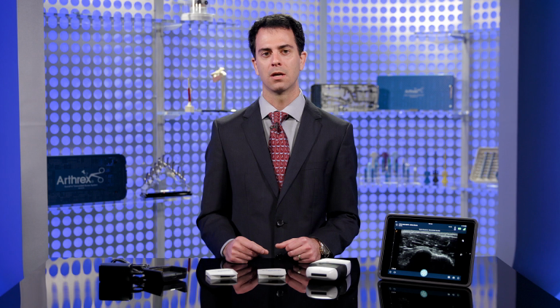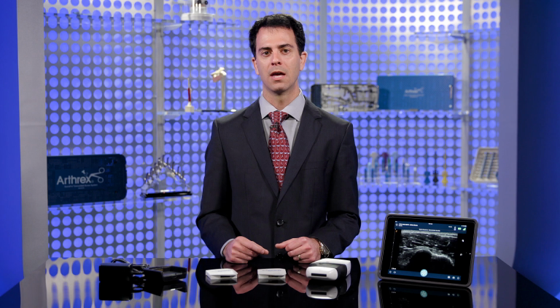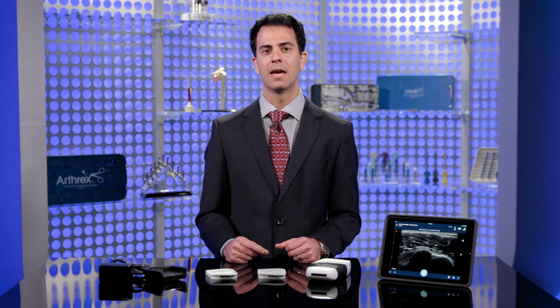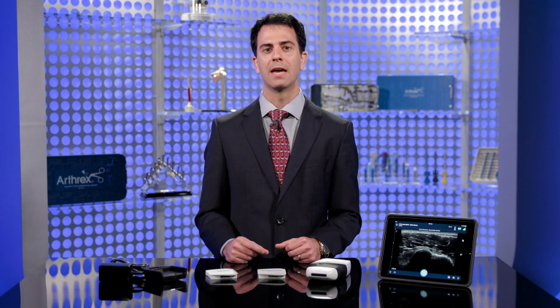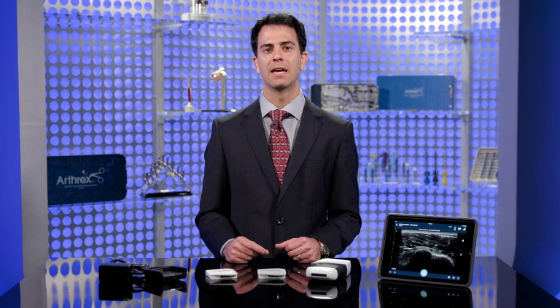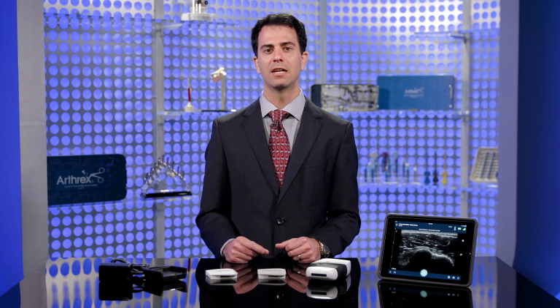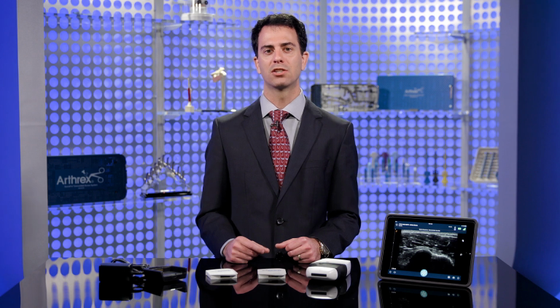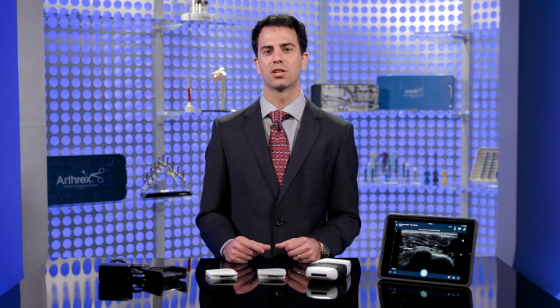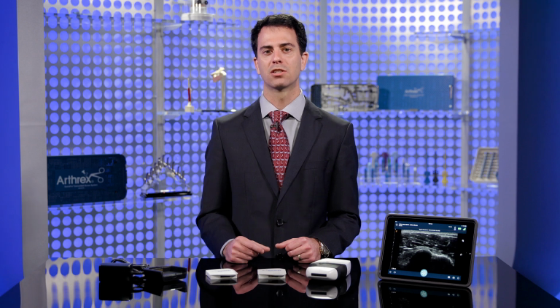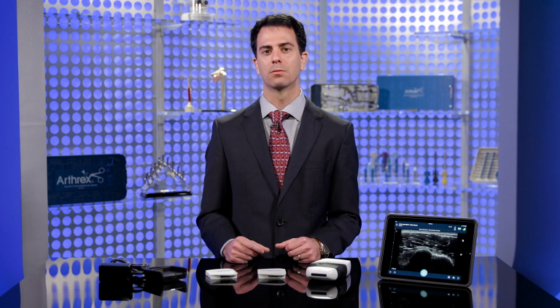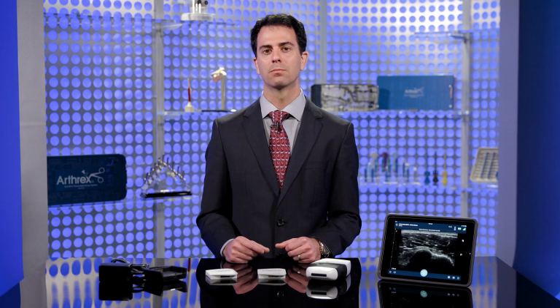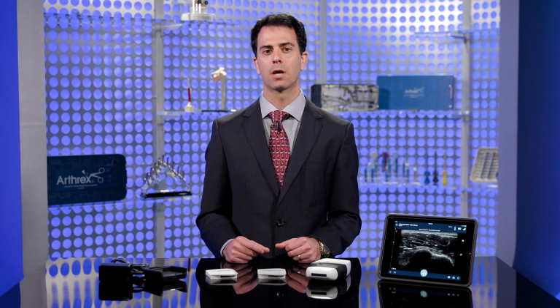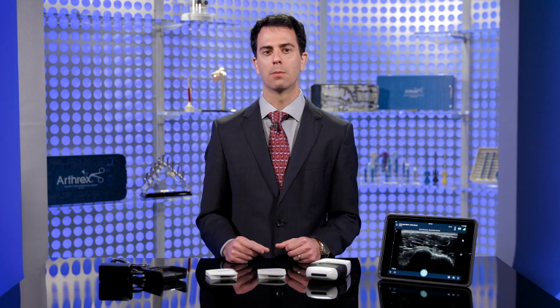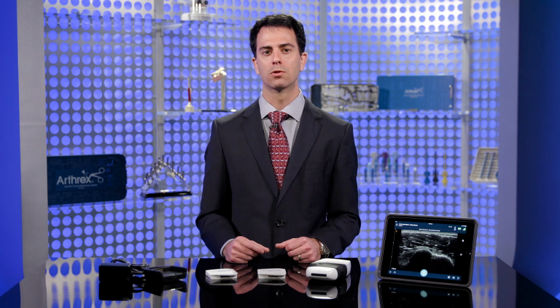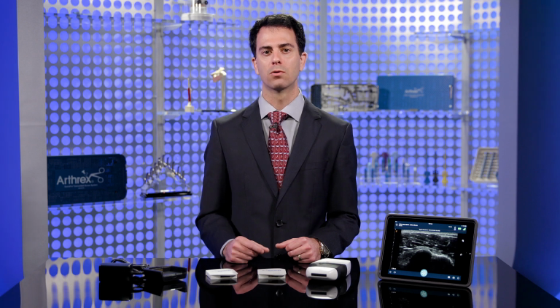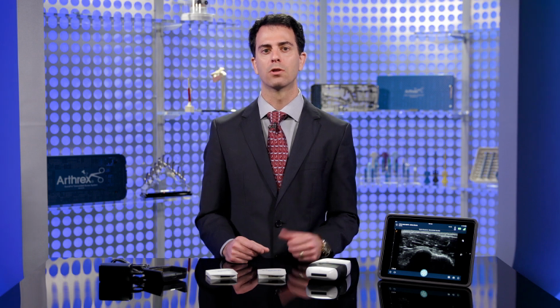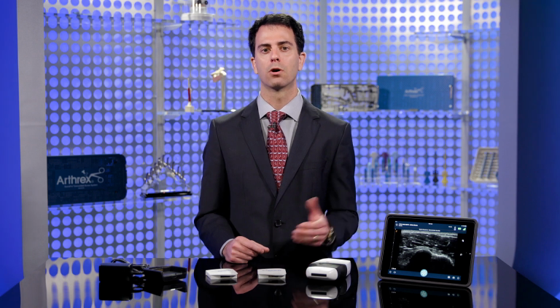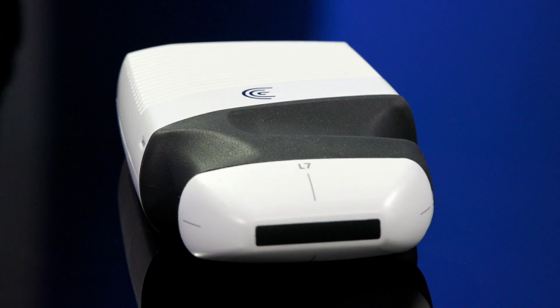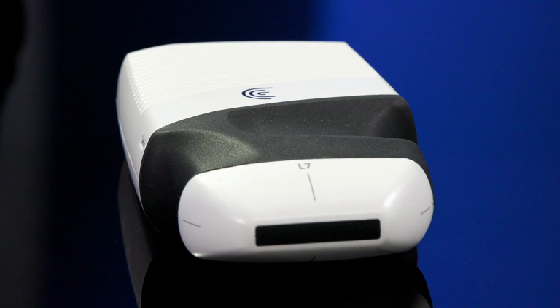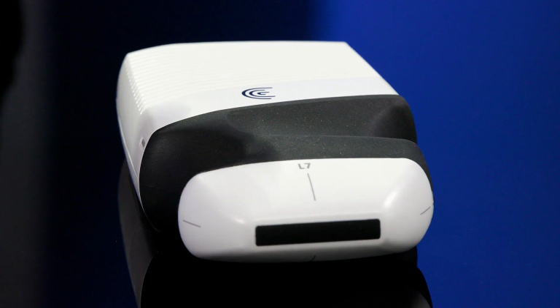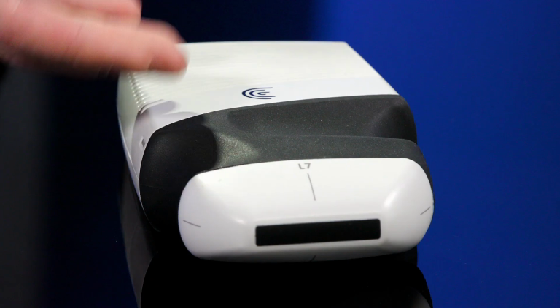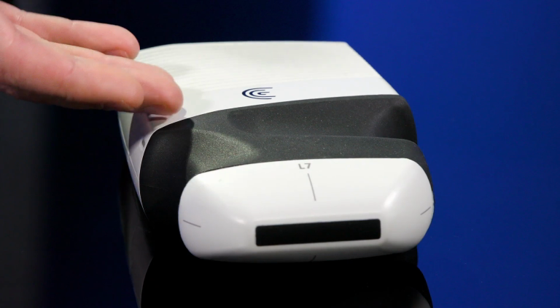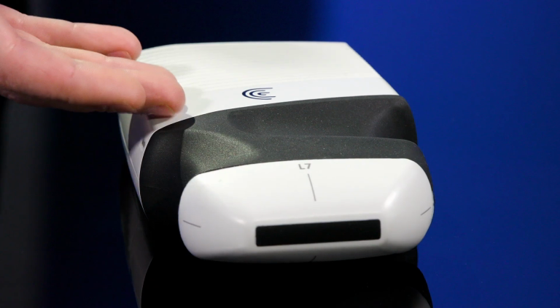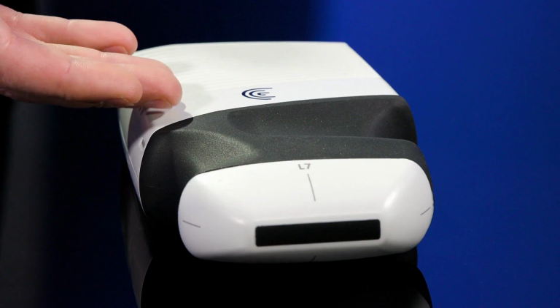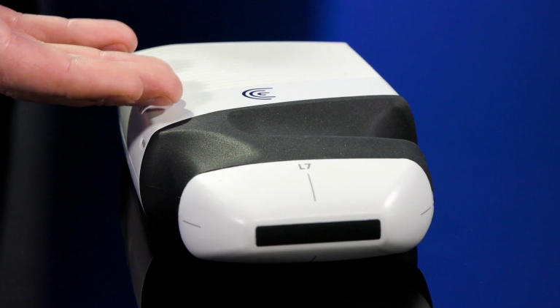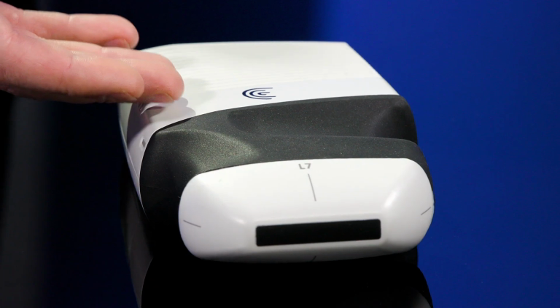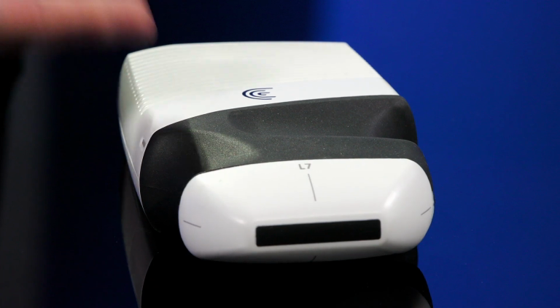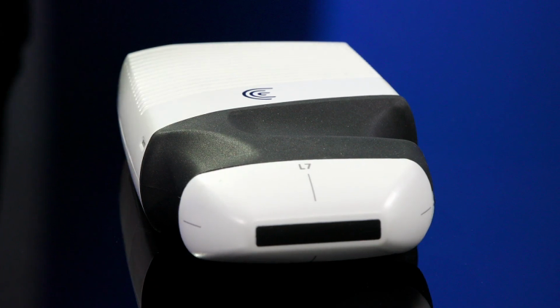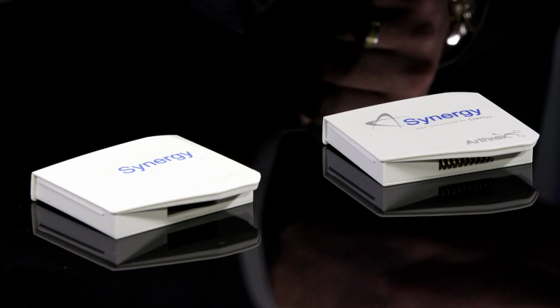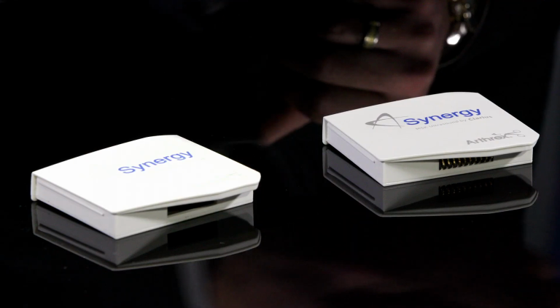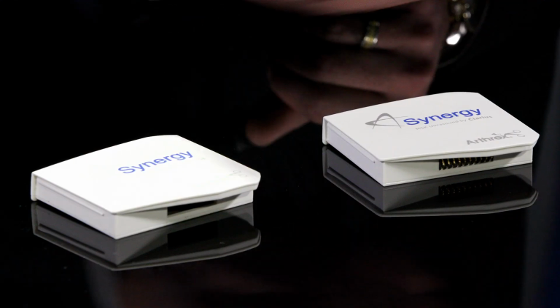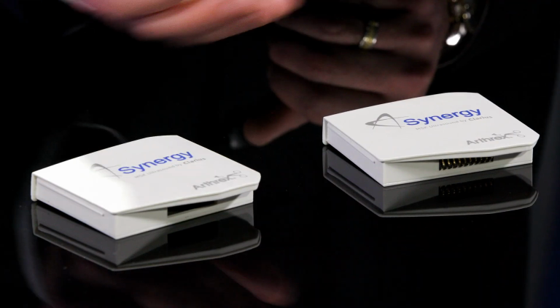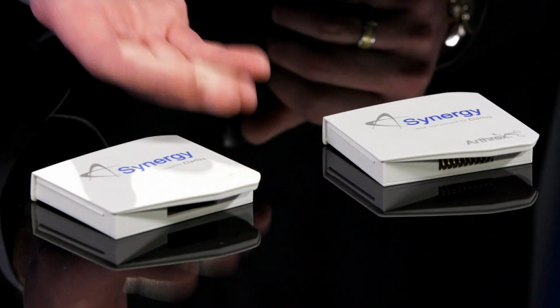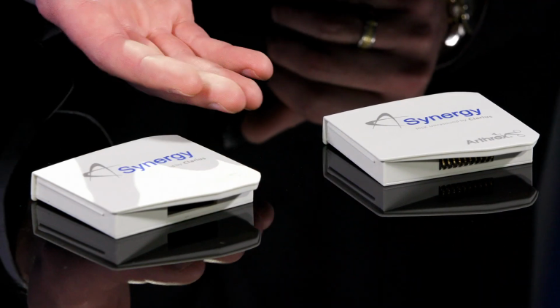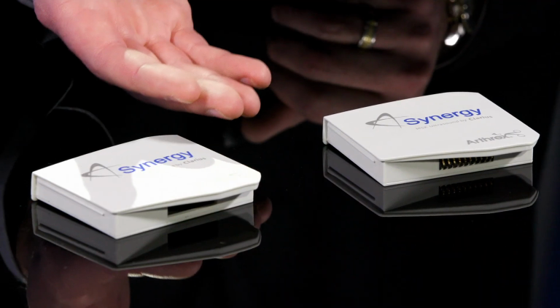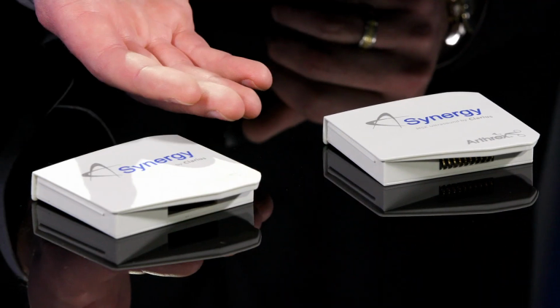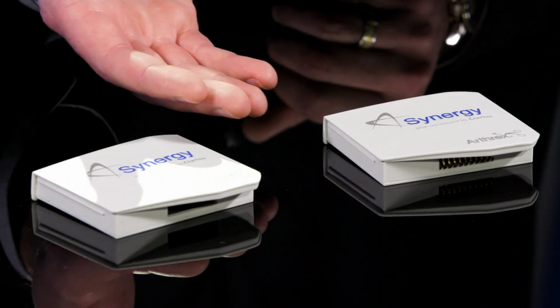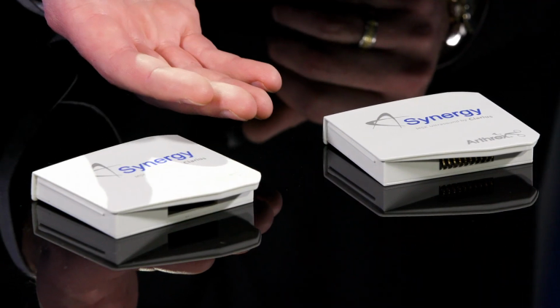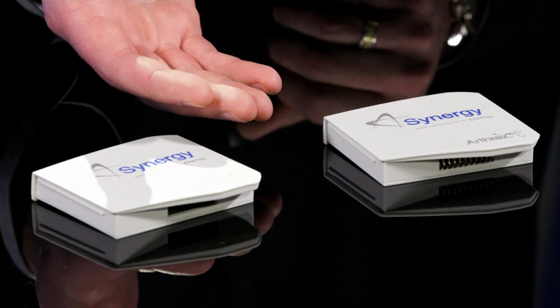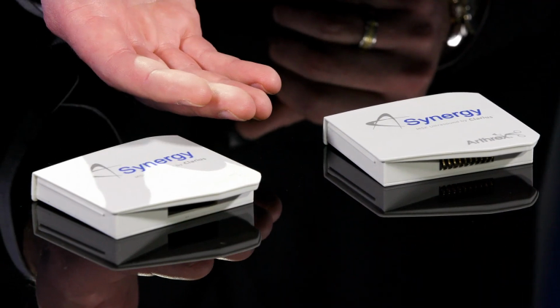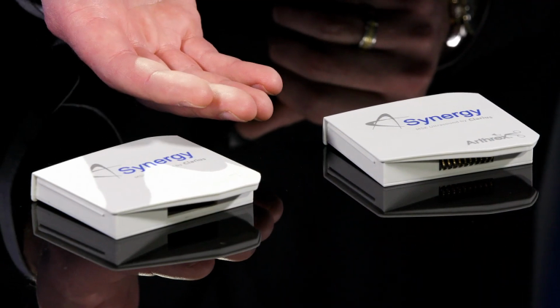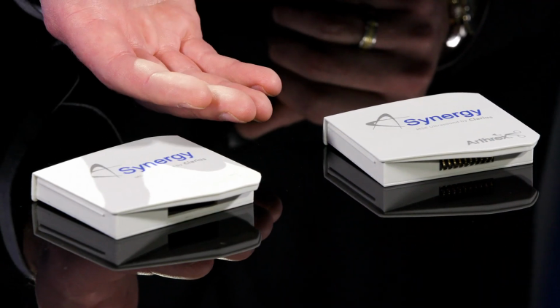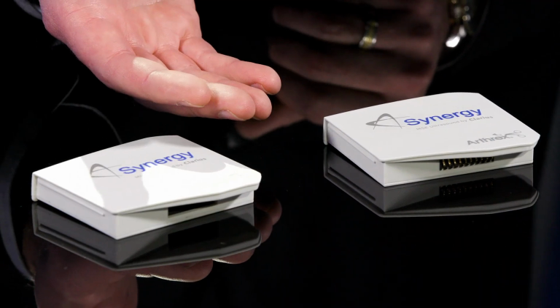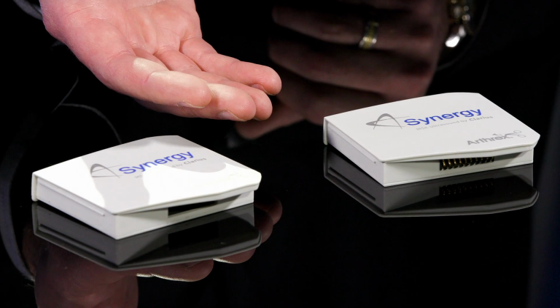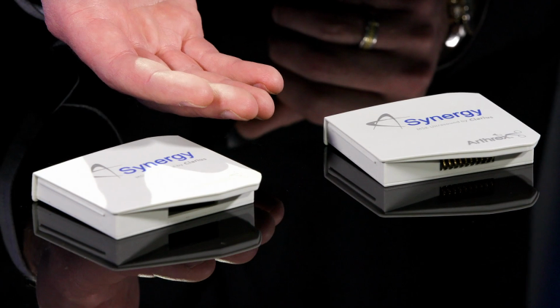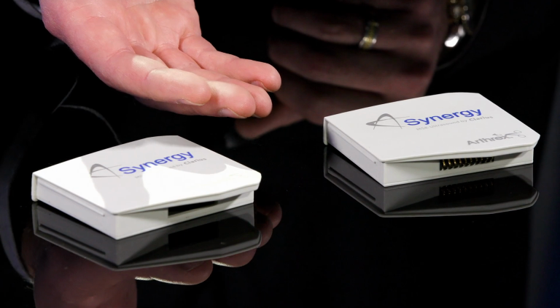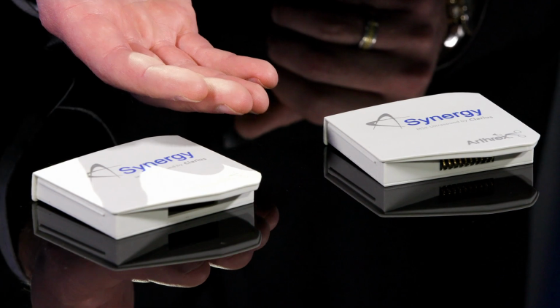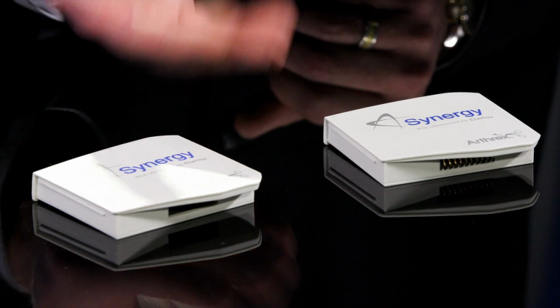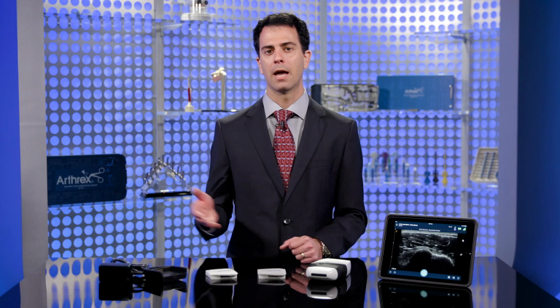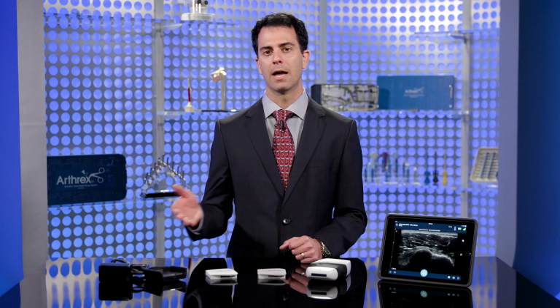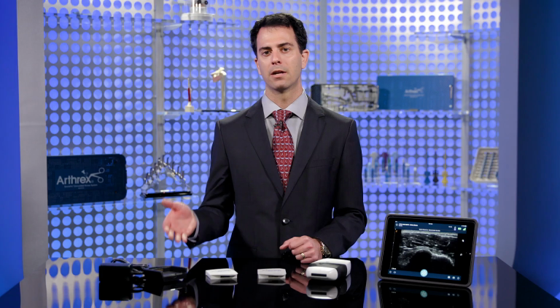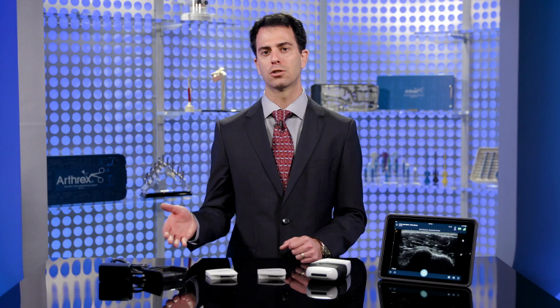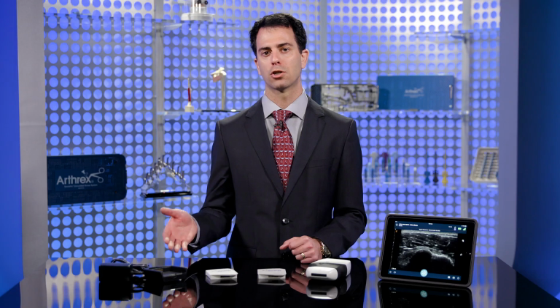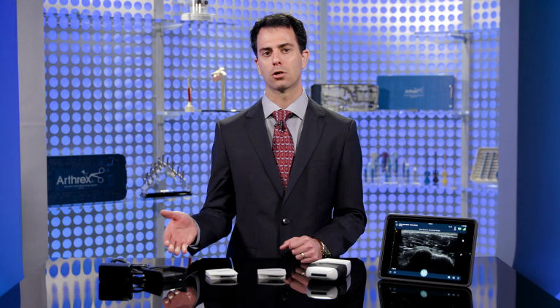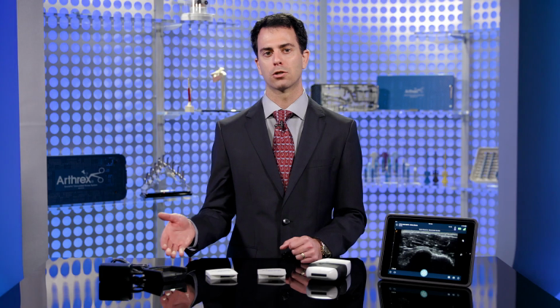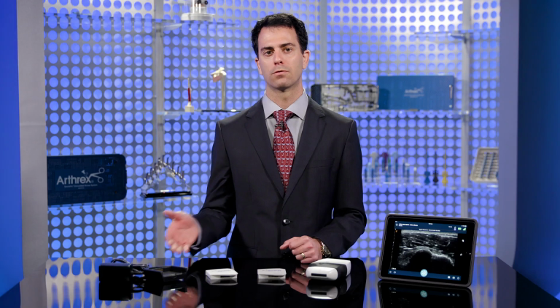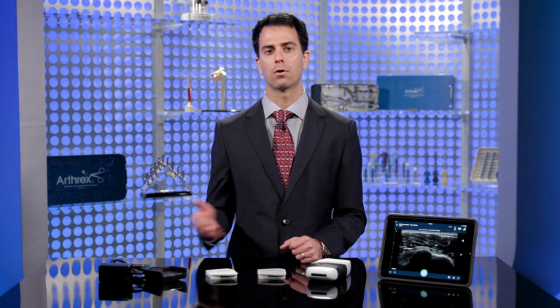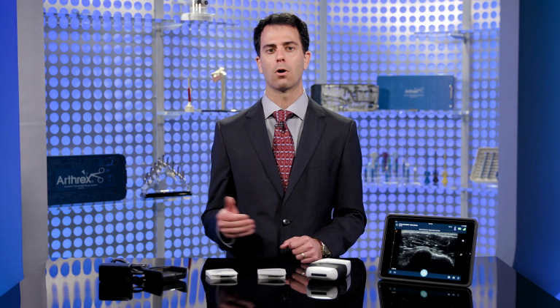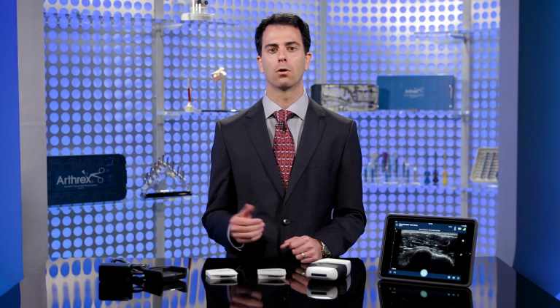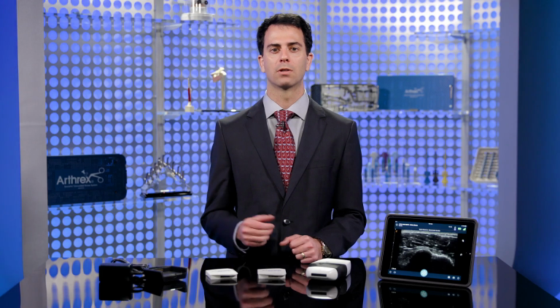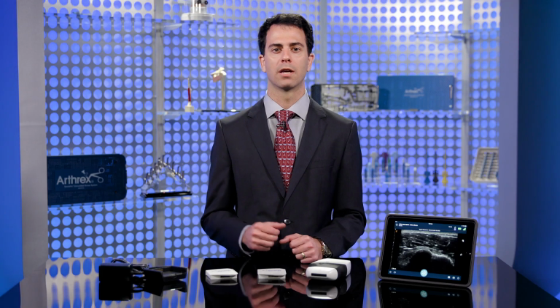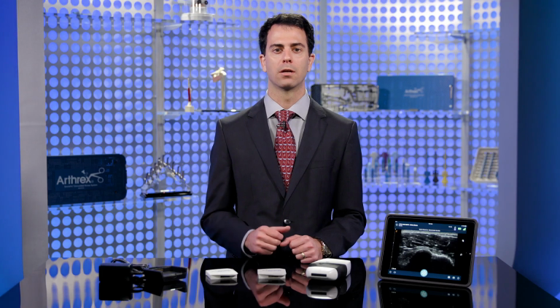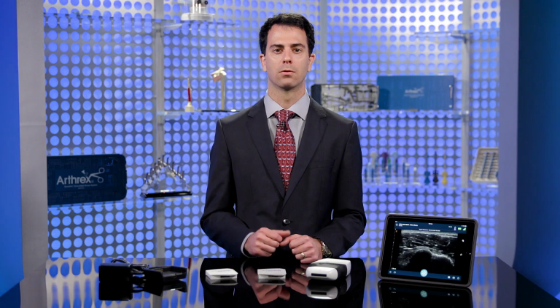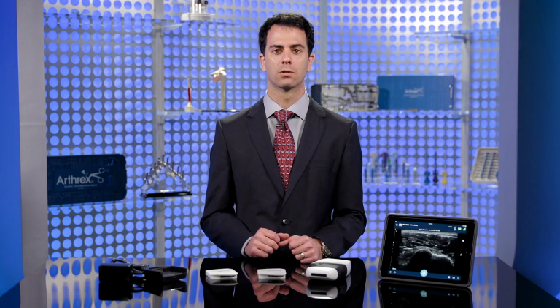Each system comes with an ultrasound scanner, two rechargeable lithium-ion batteries, and a charger for all-day use.